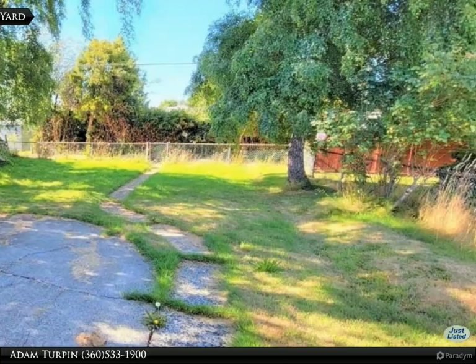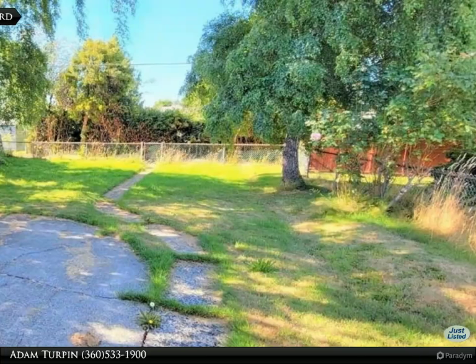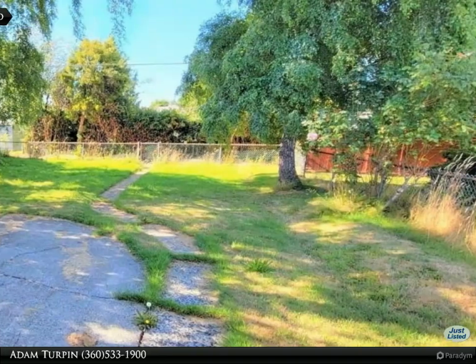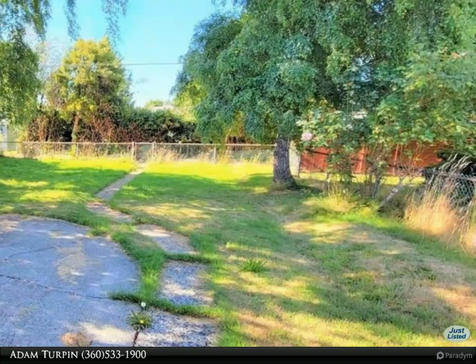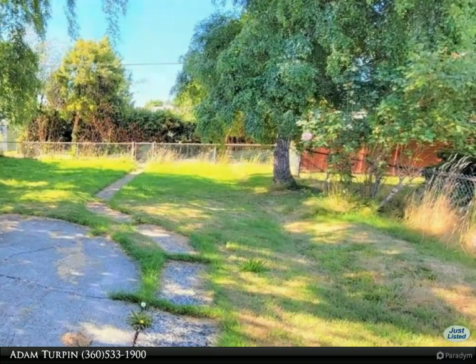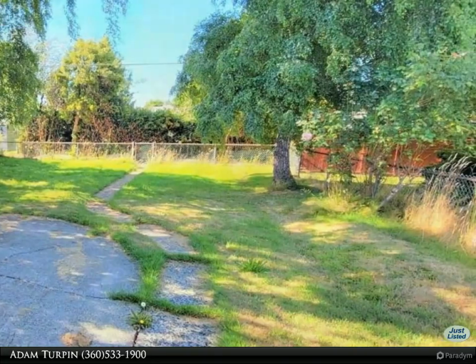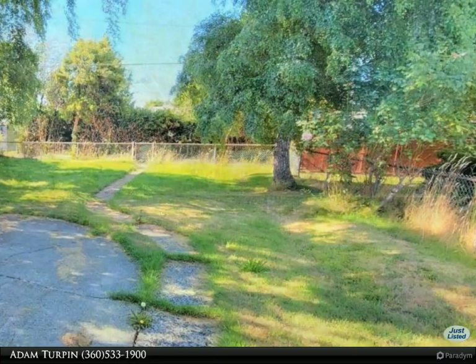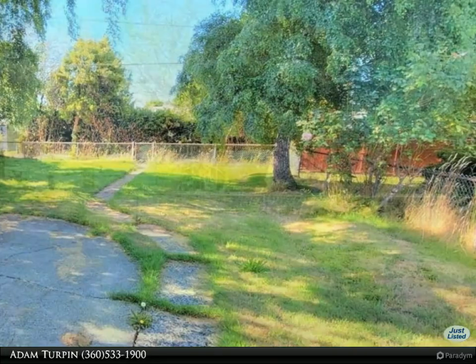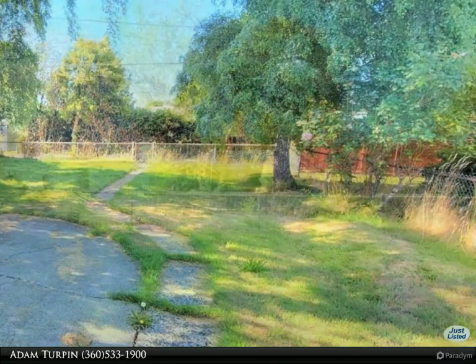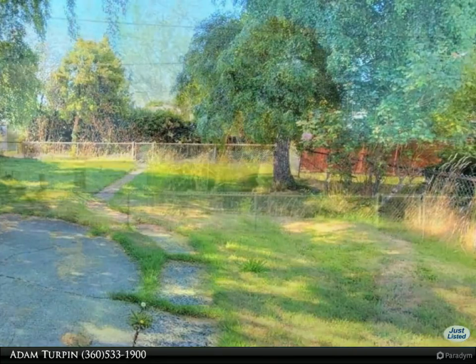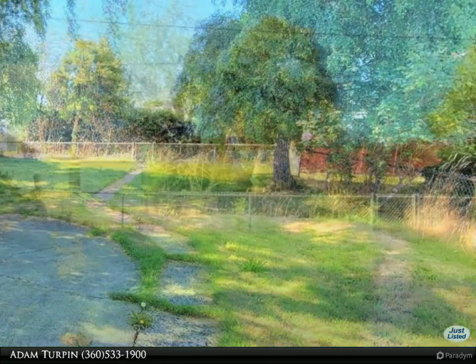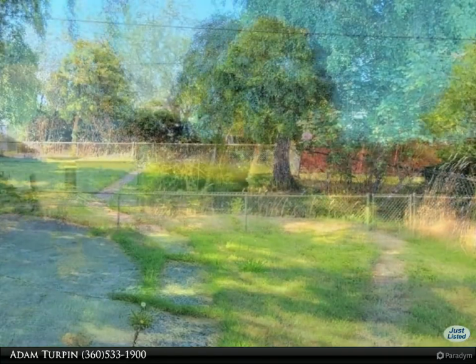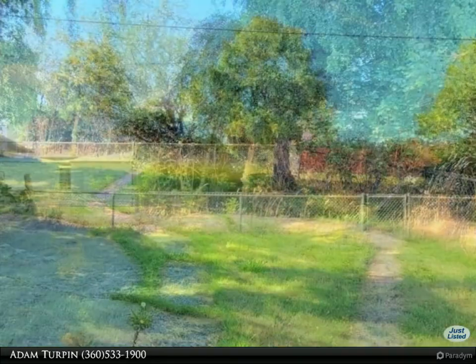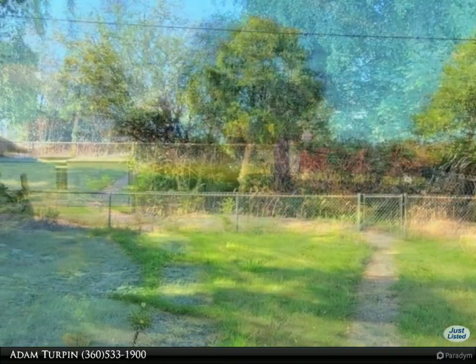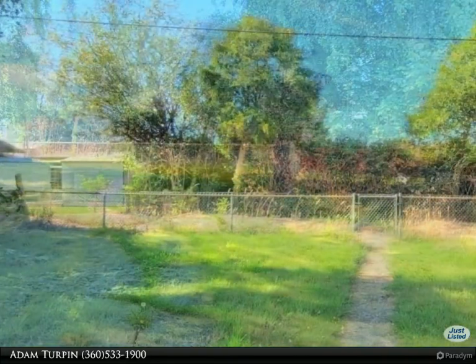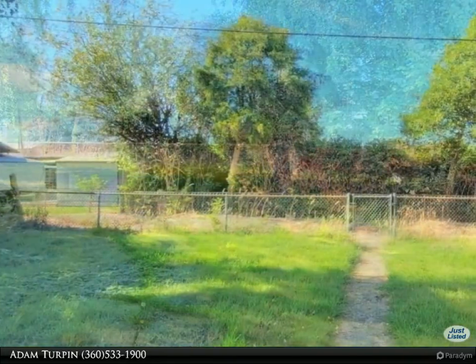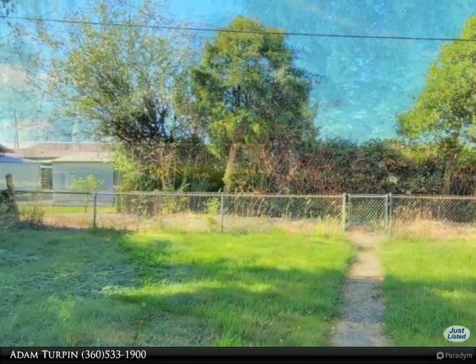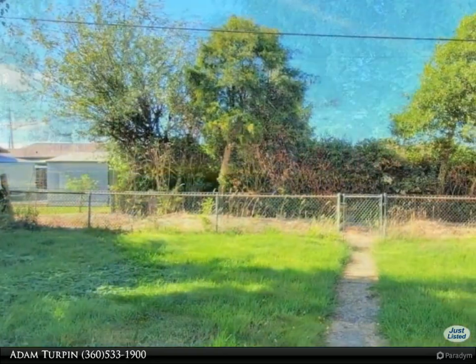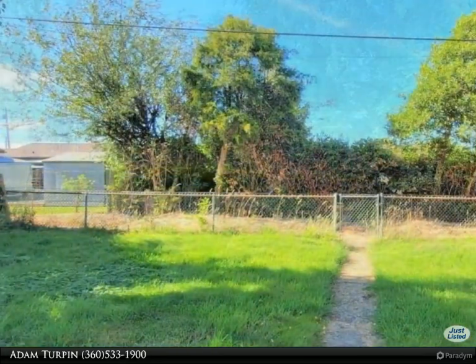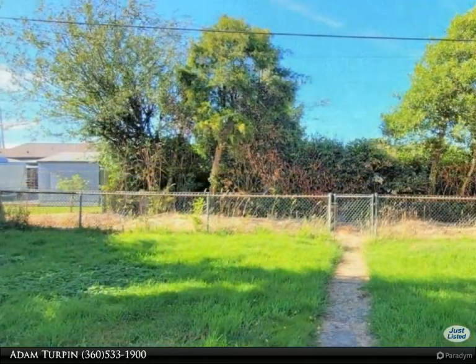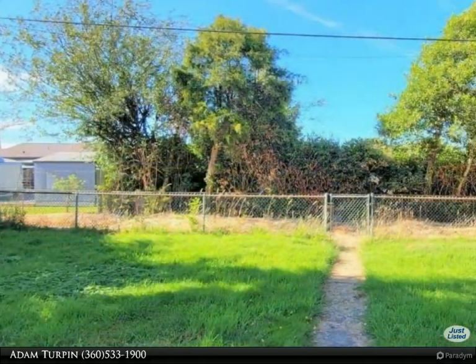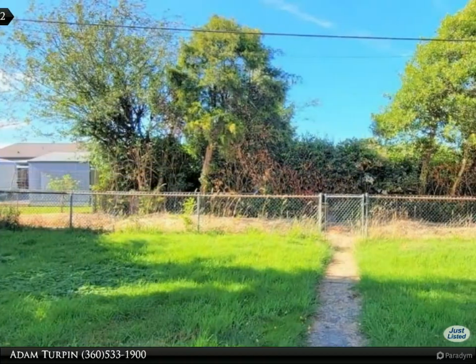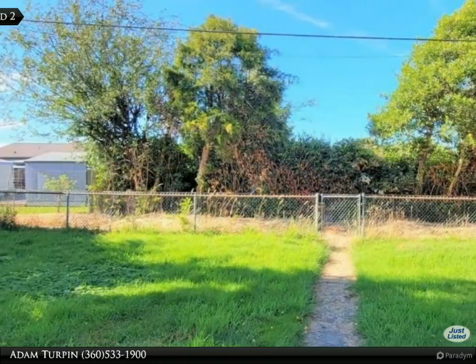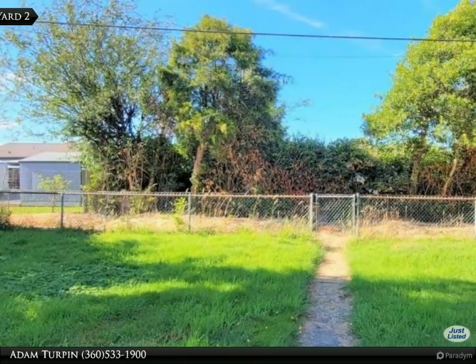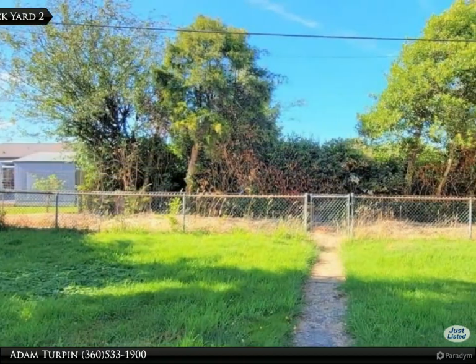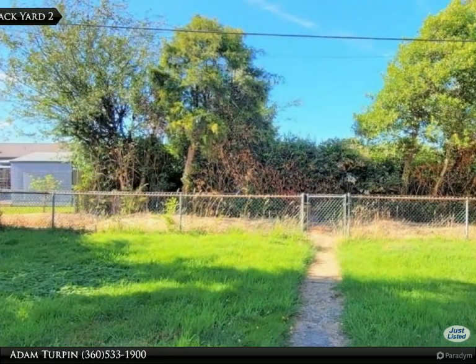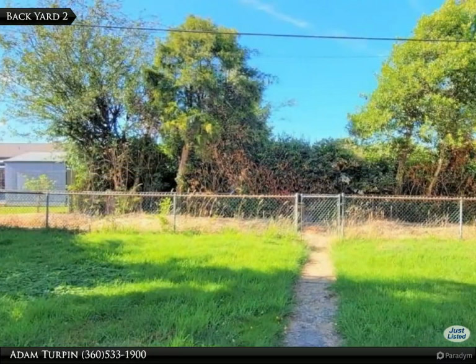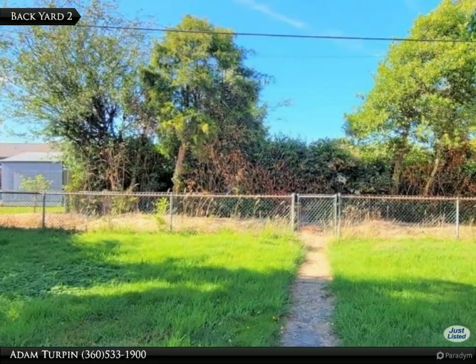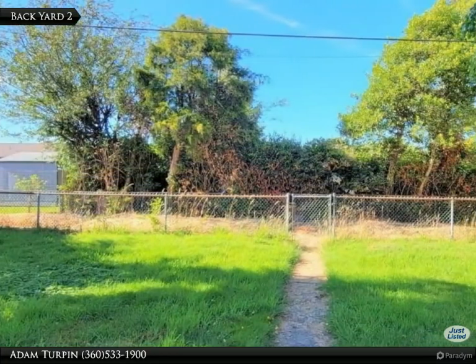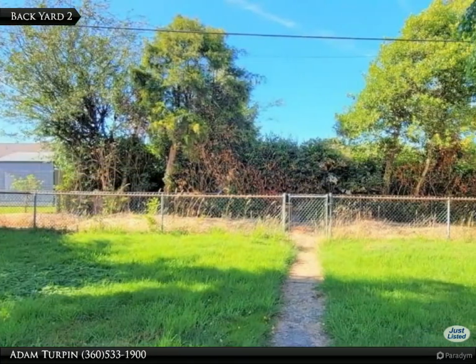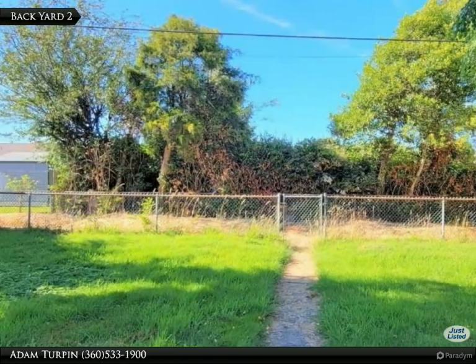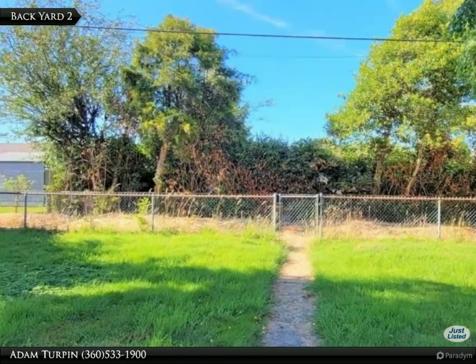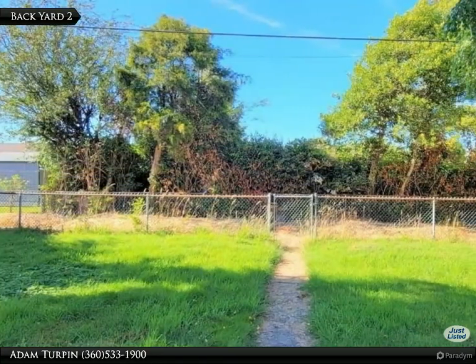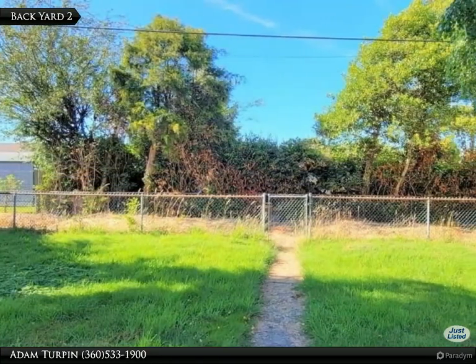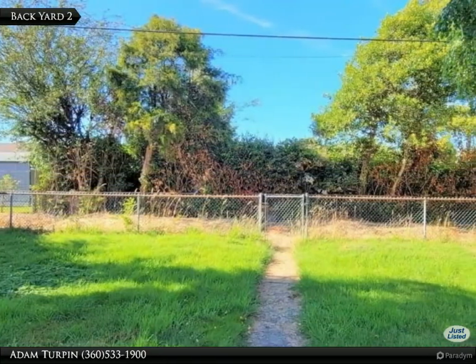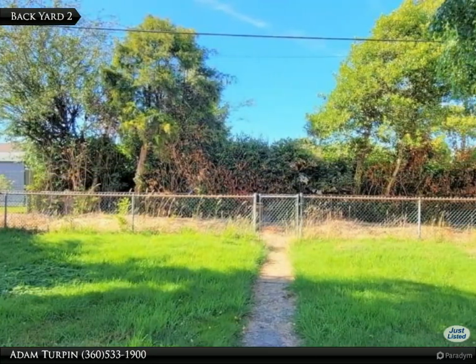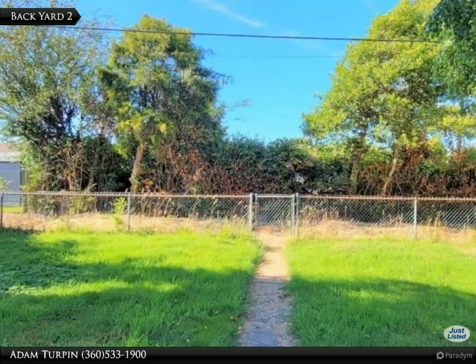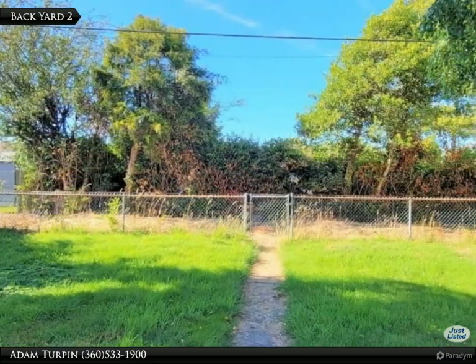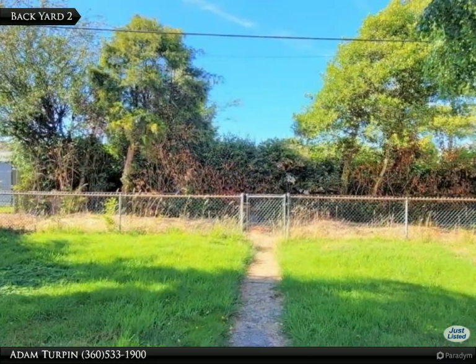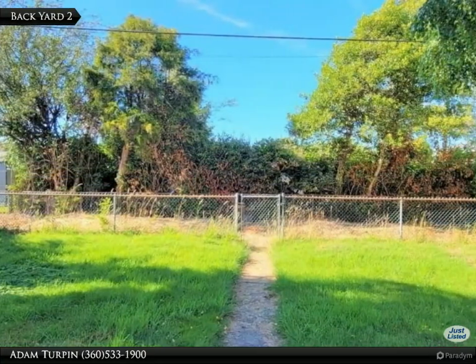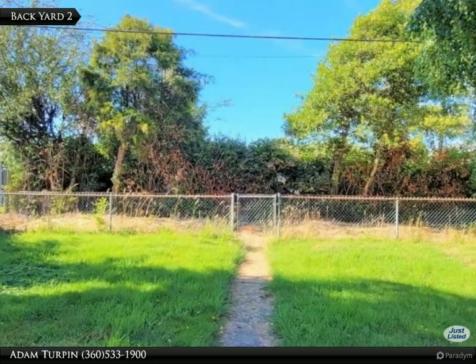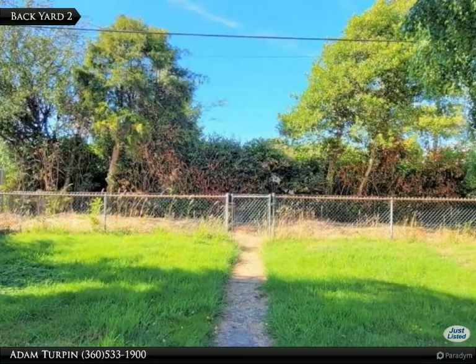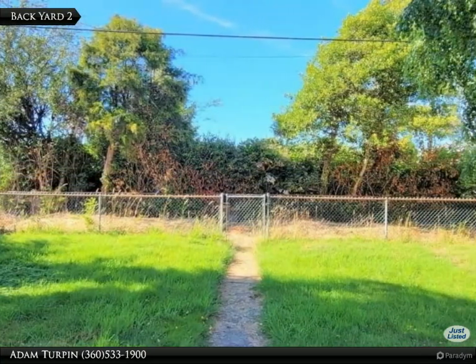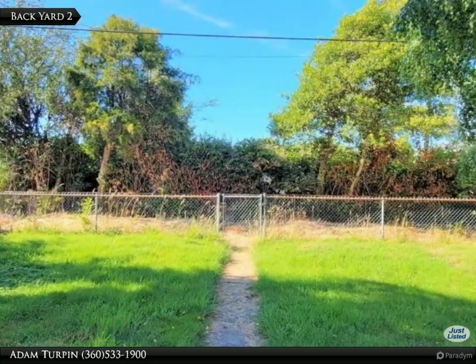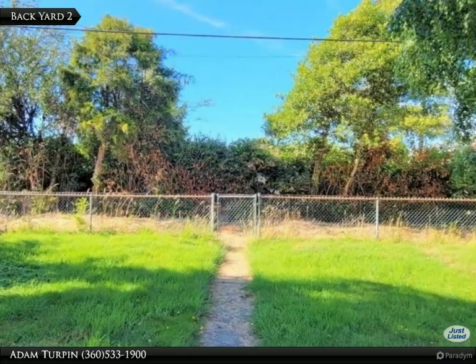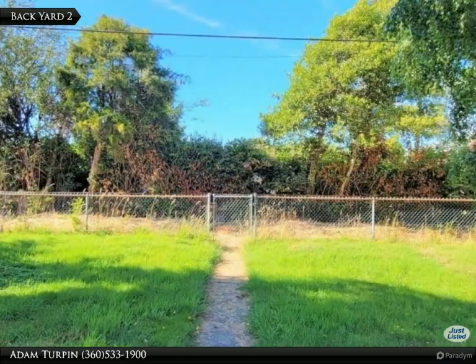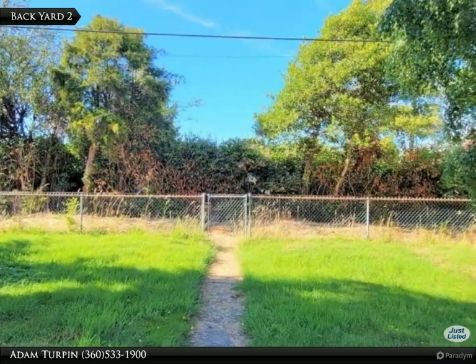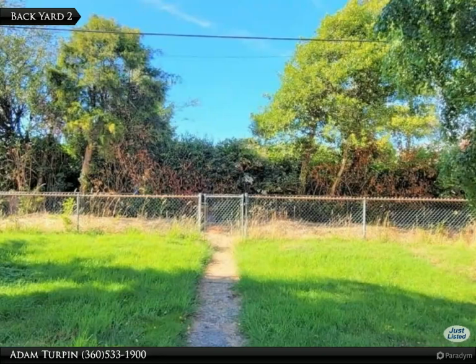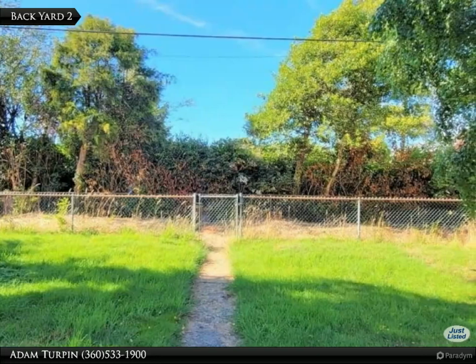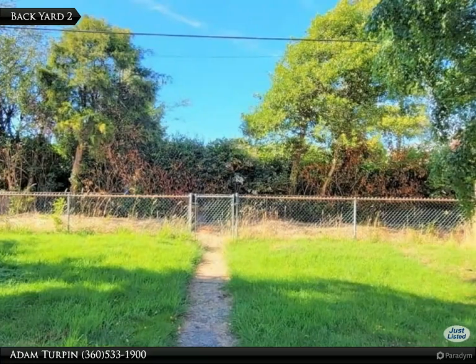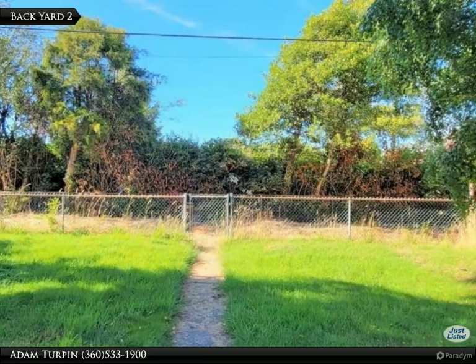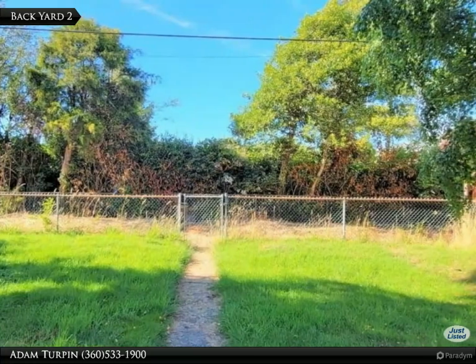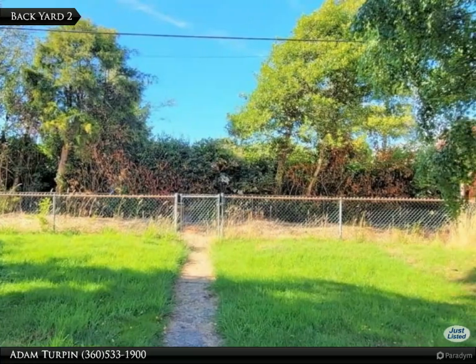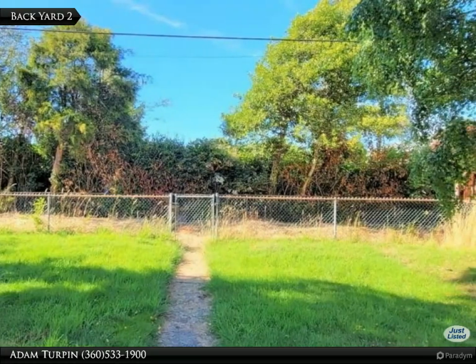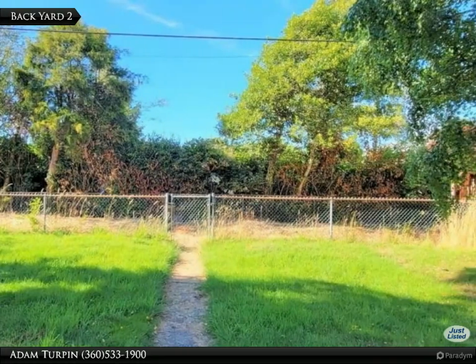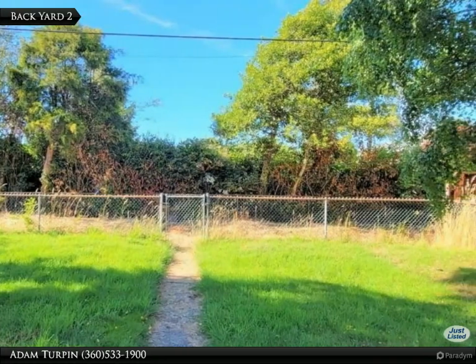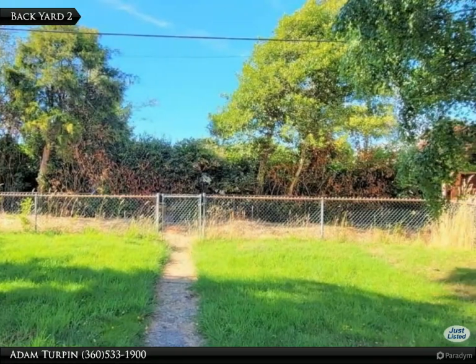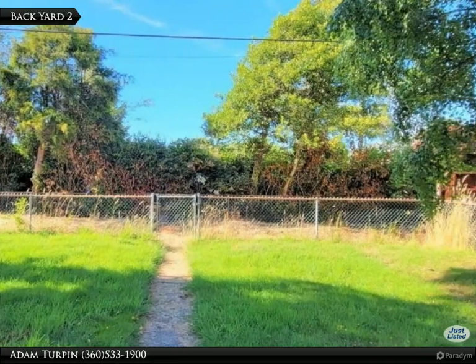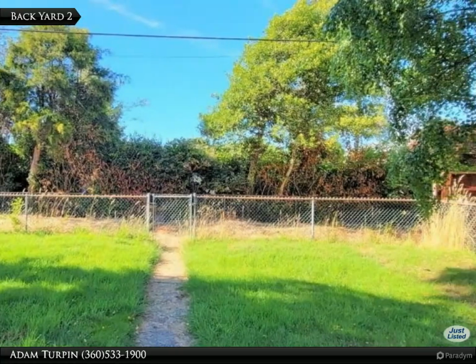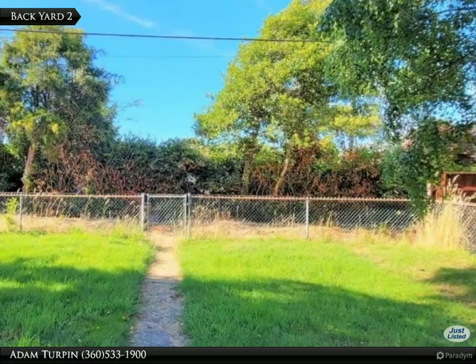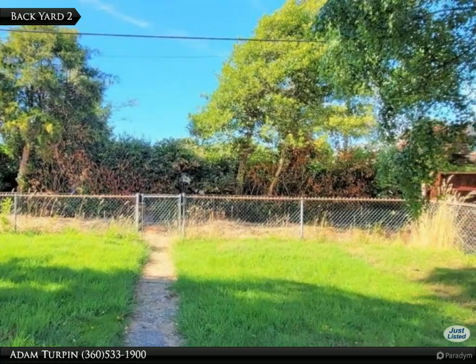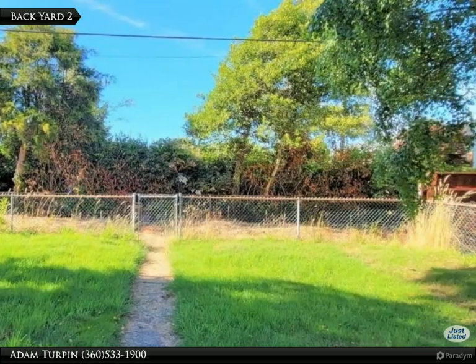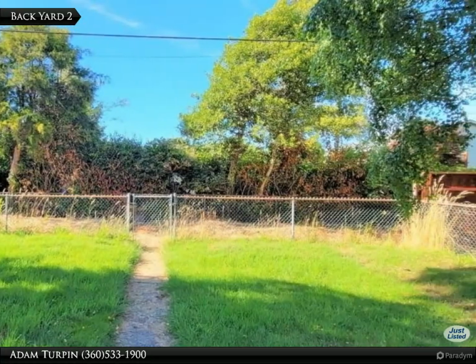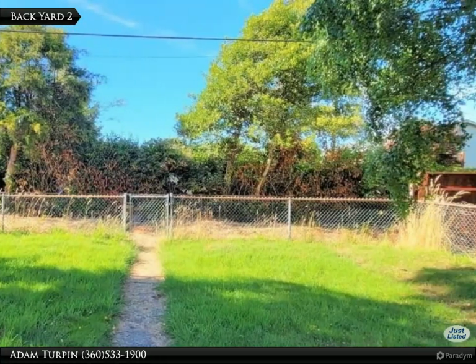The fully fenced backyard is gorgeous, private and serene, with a gated access to the alleyway at the rear.